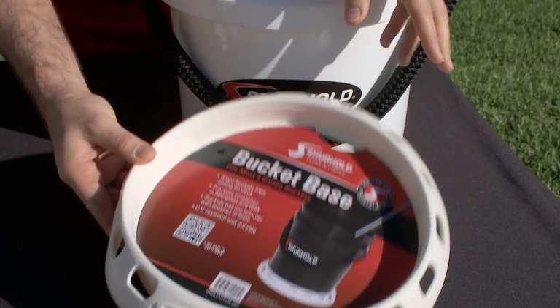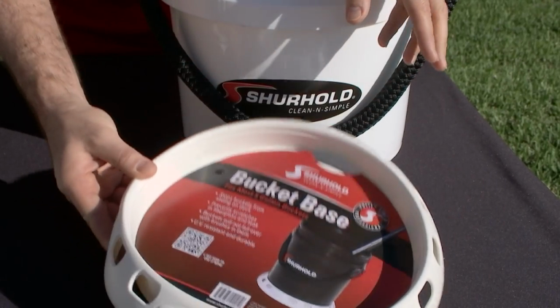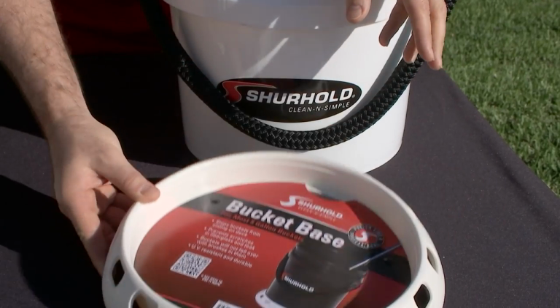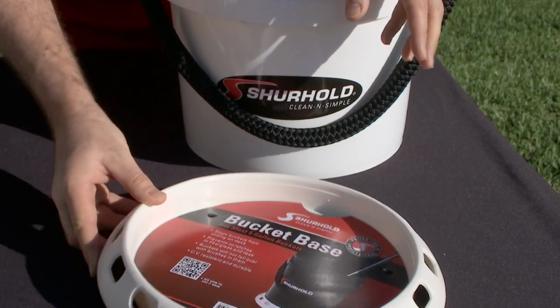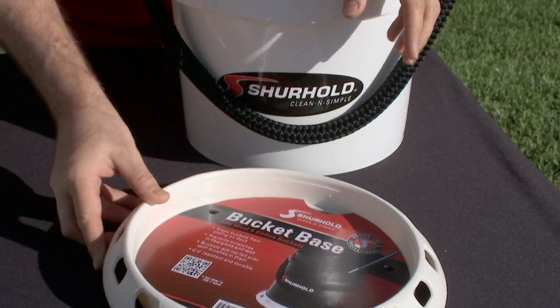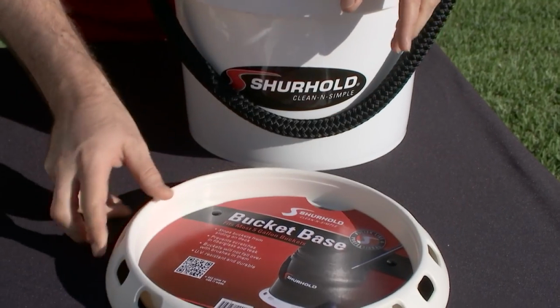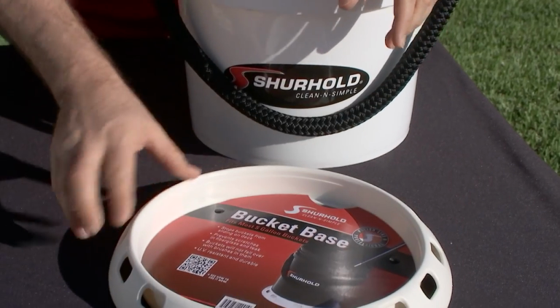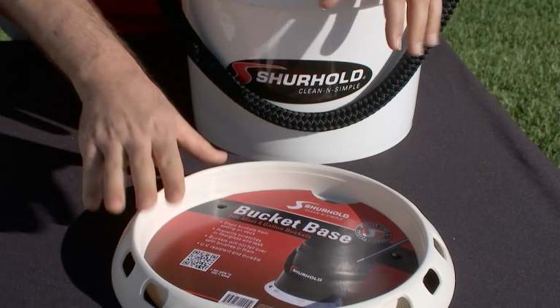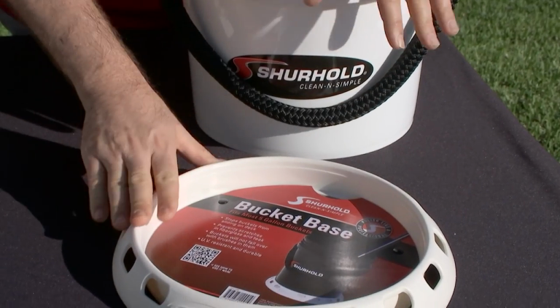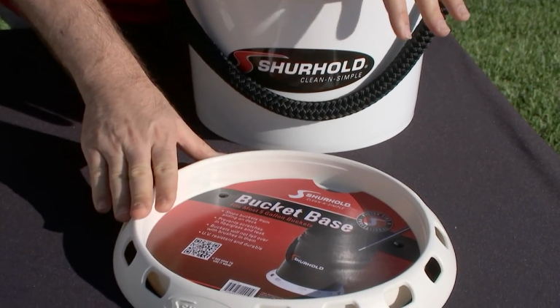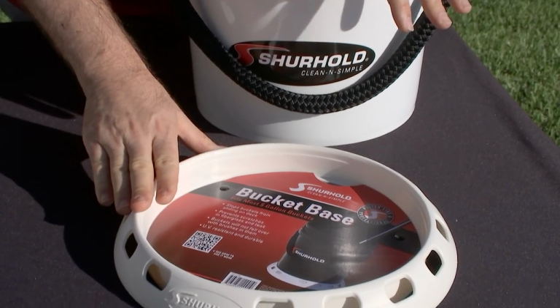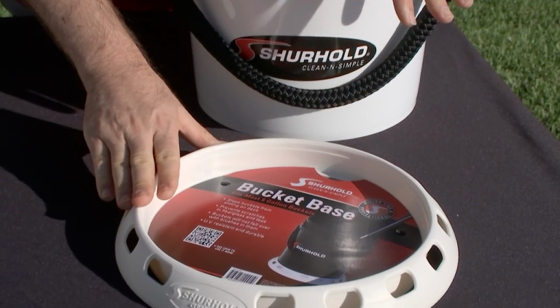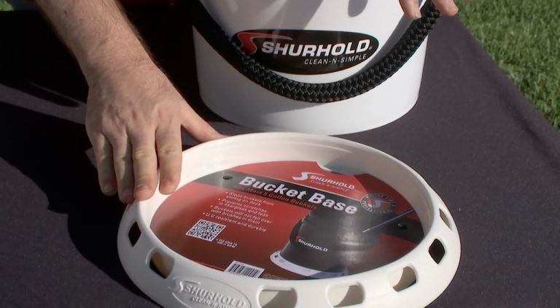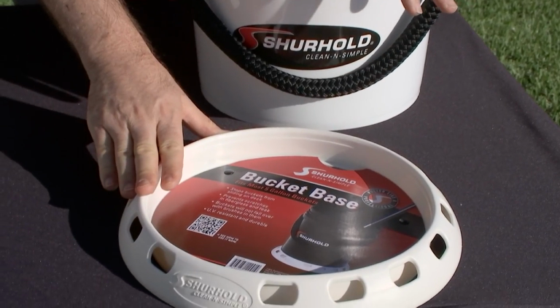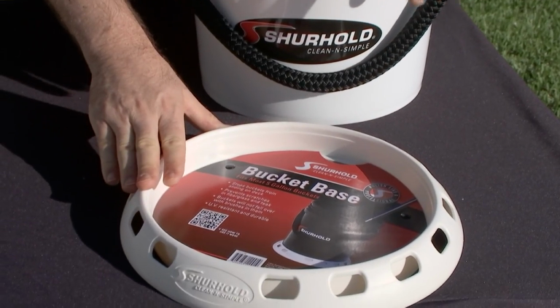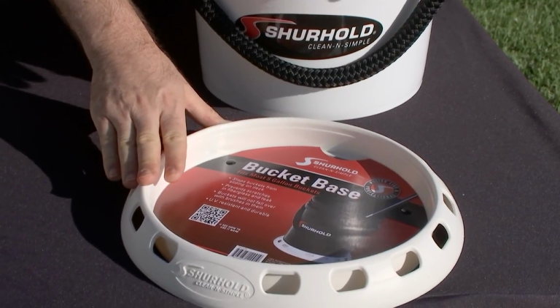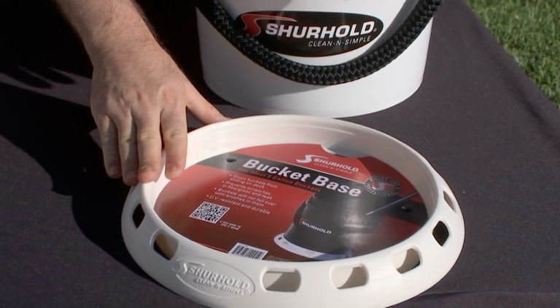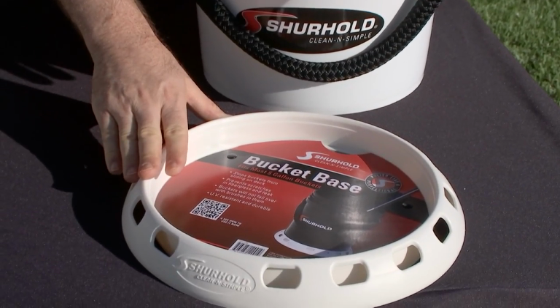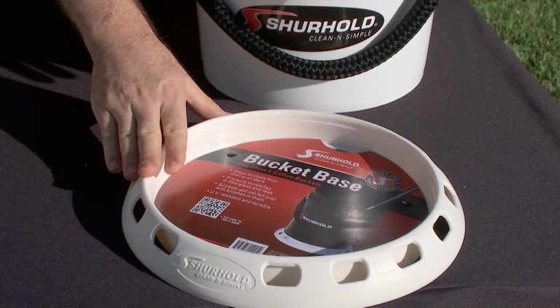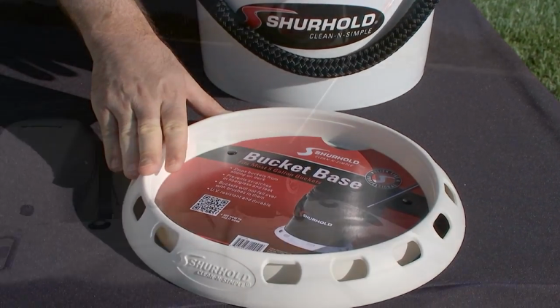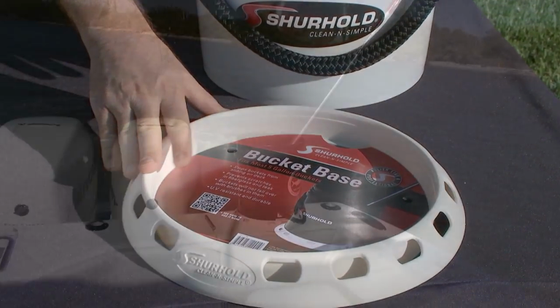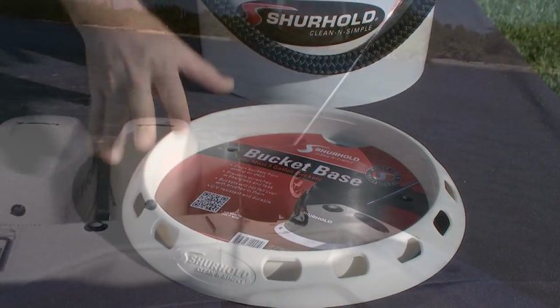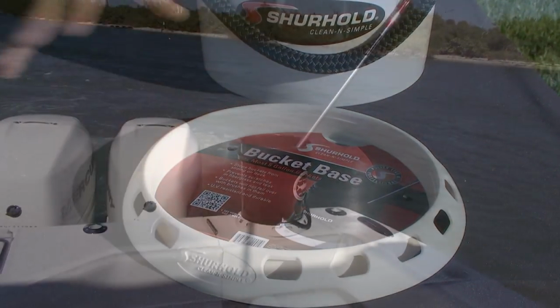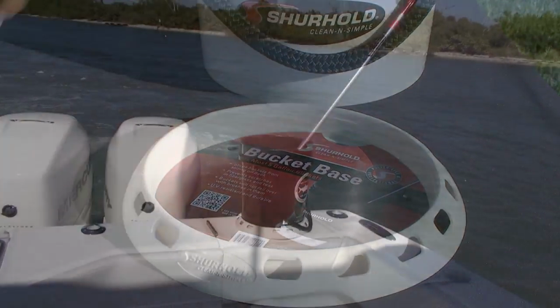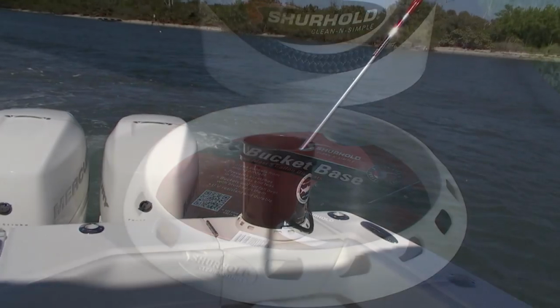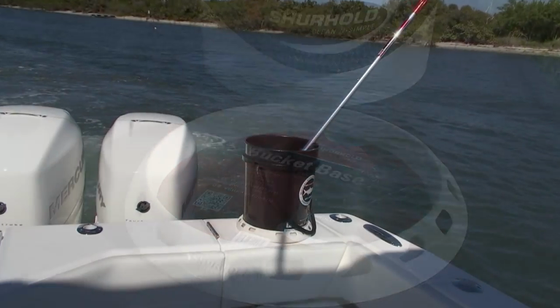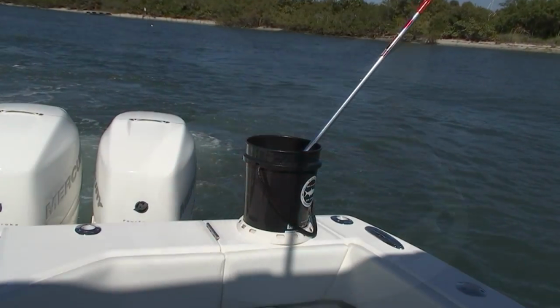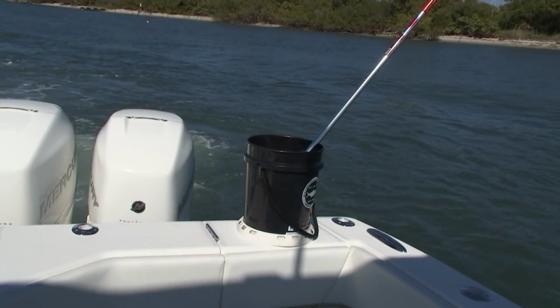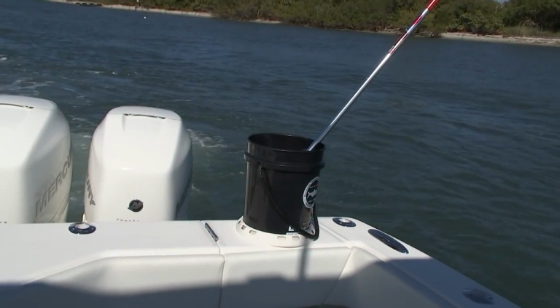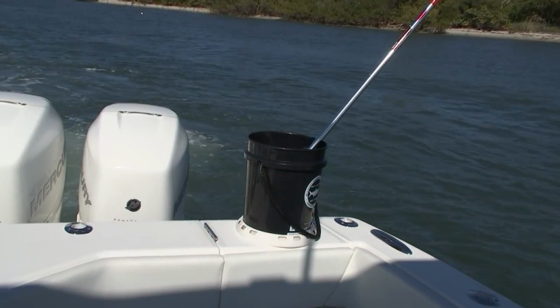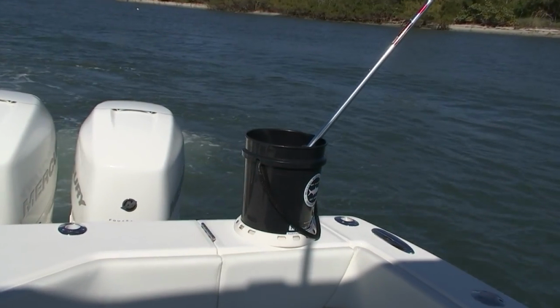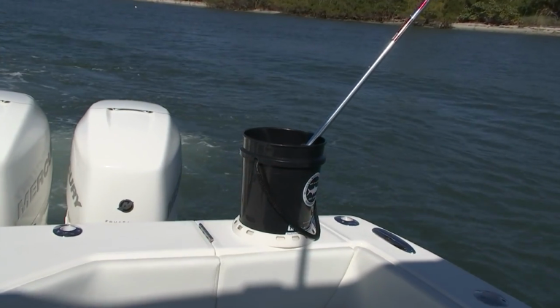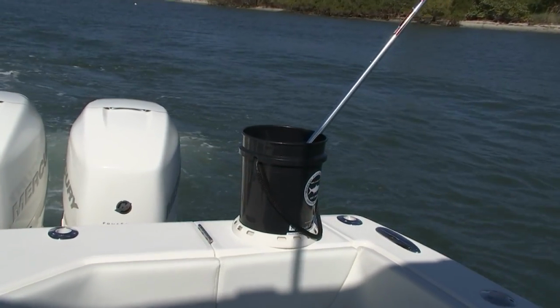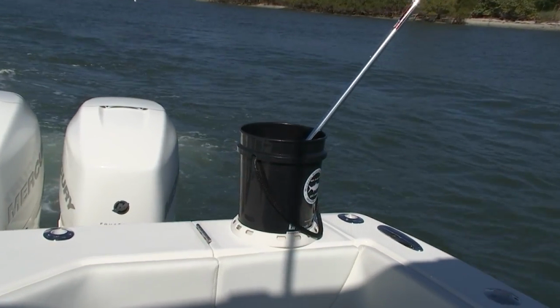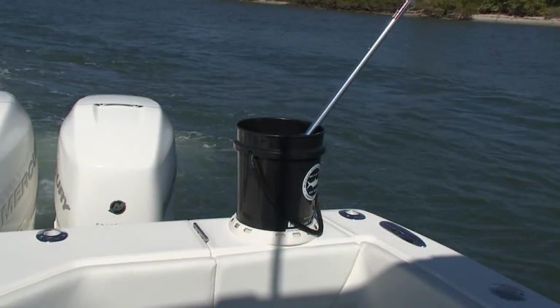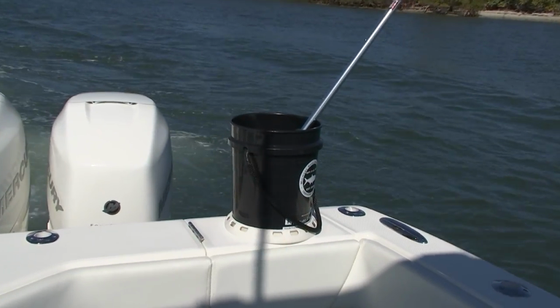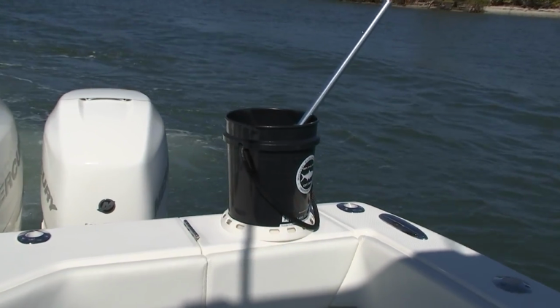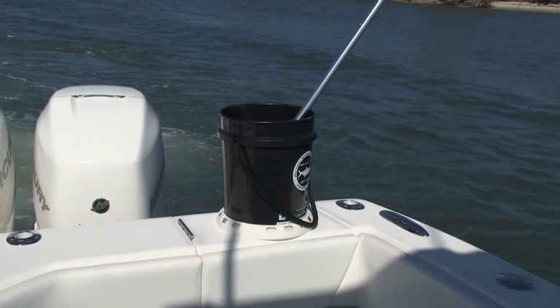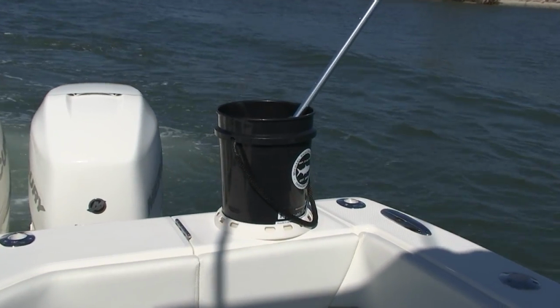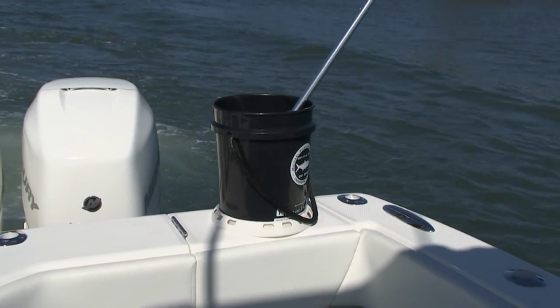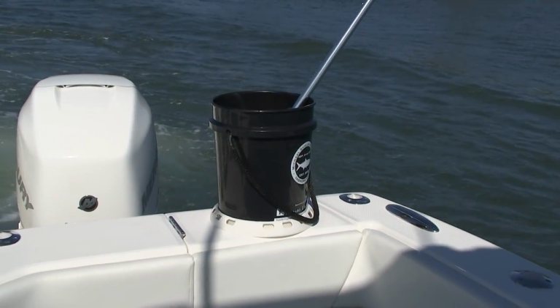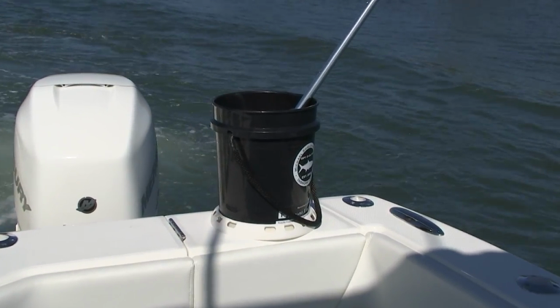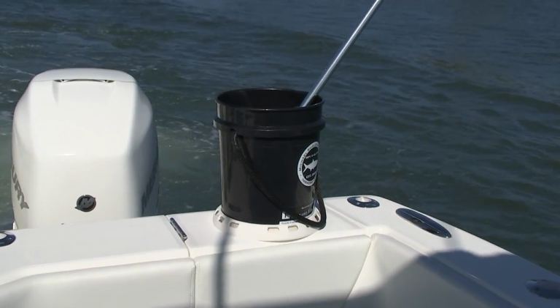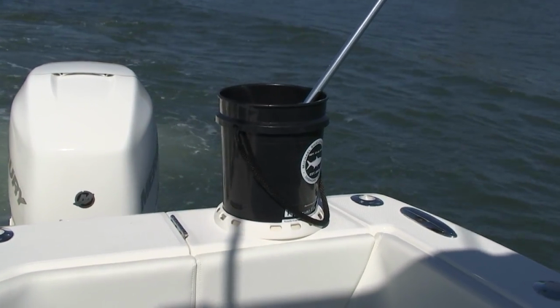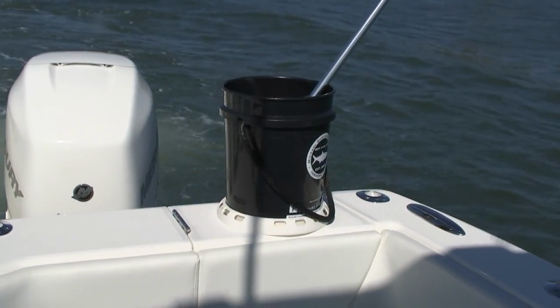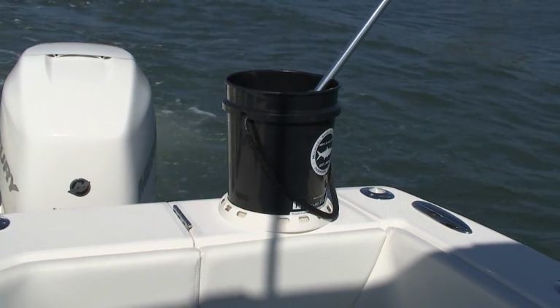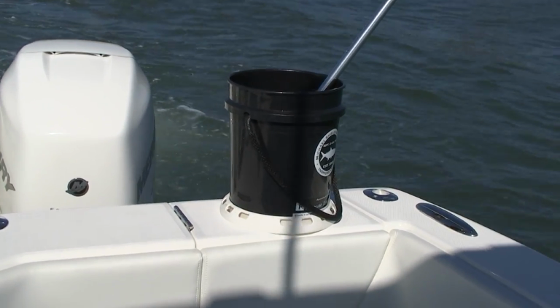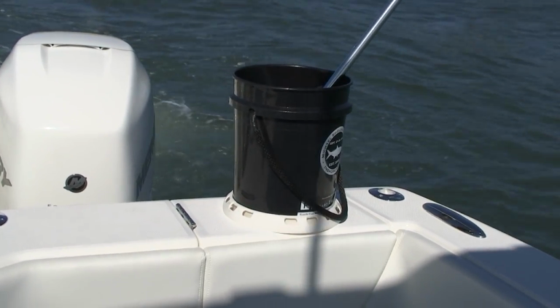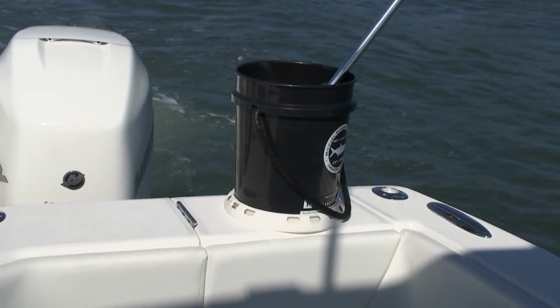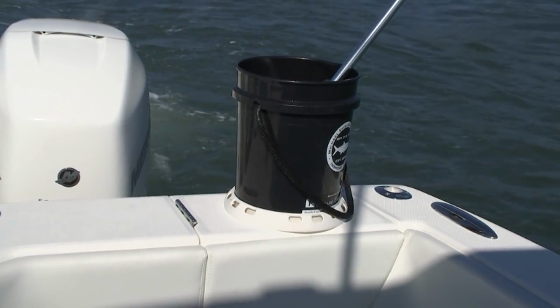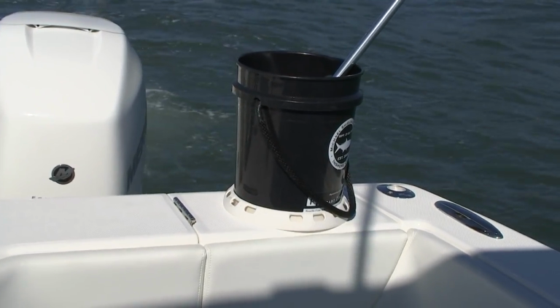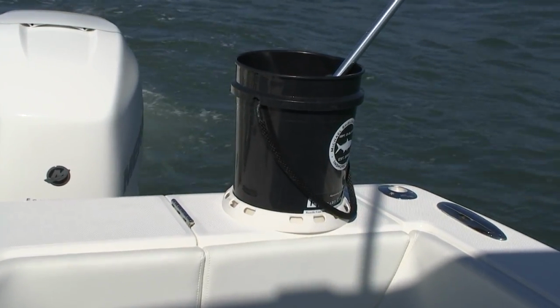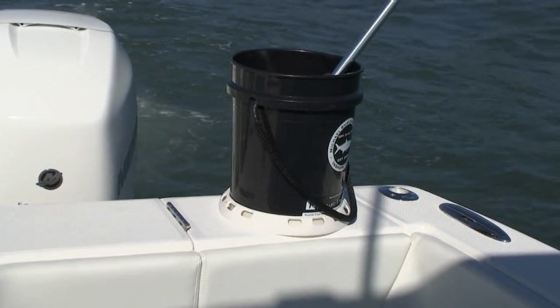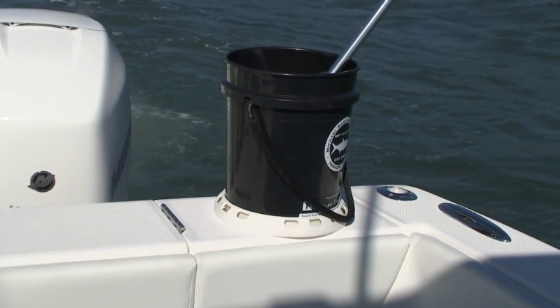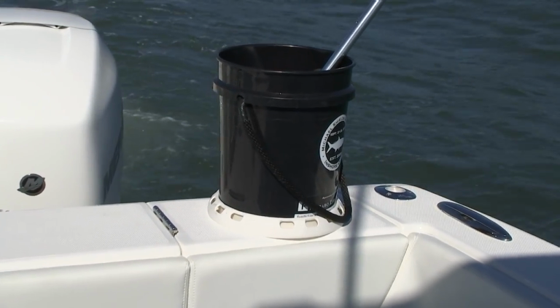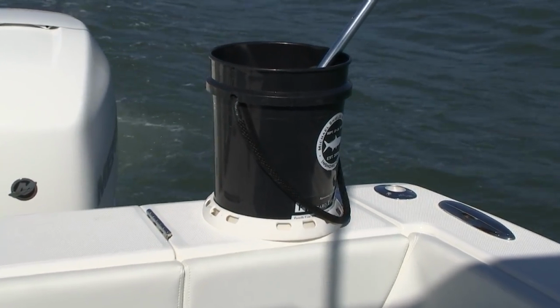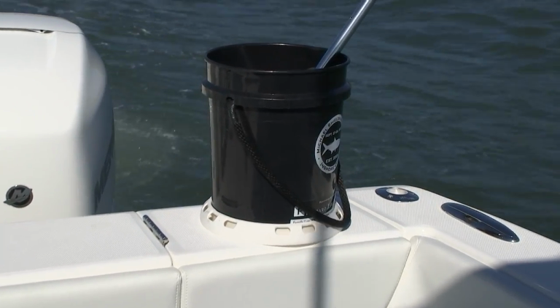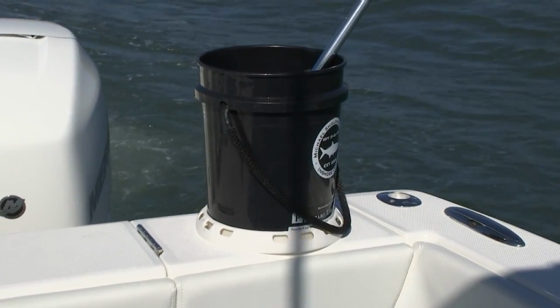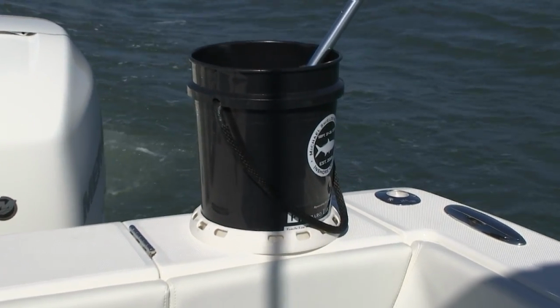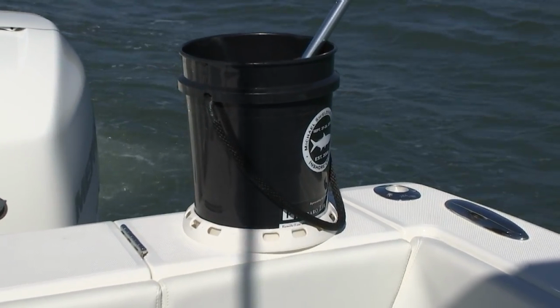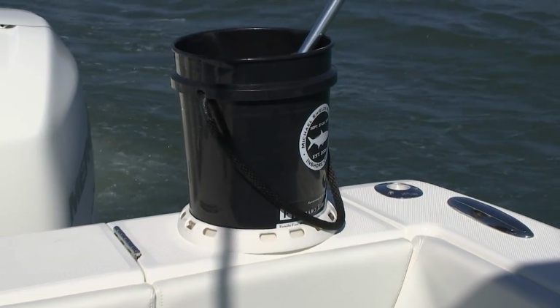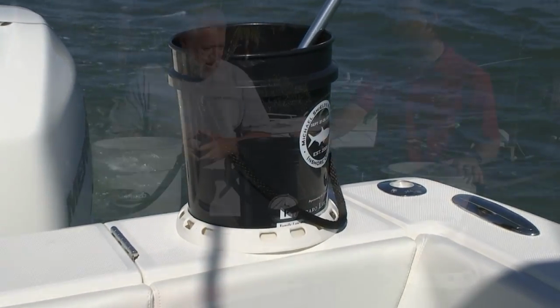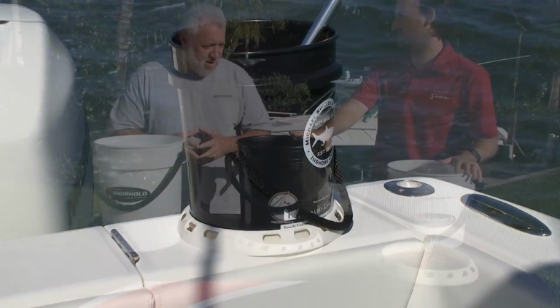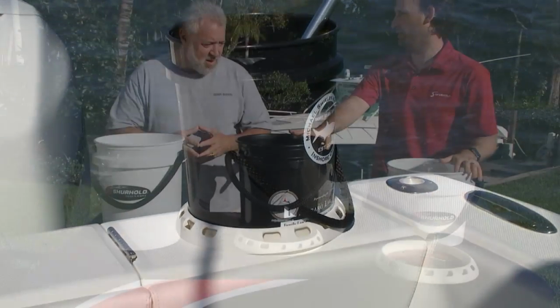John, this is our bucket base that we went over last time. This helps keep the buckets from tipping over and sliding around the boat, but today I want to talk to you about the buckets themselves.